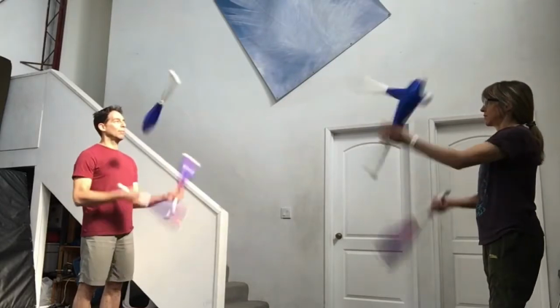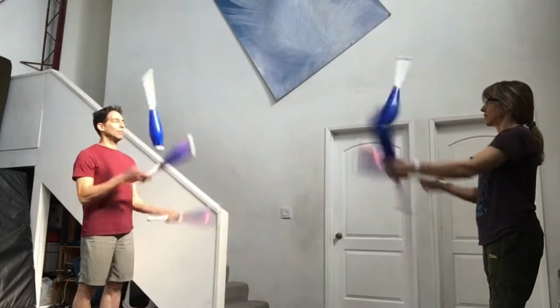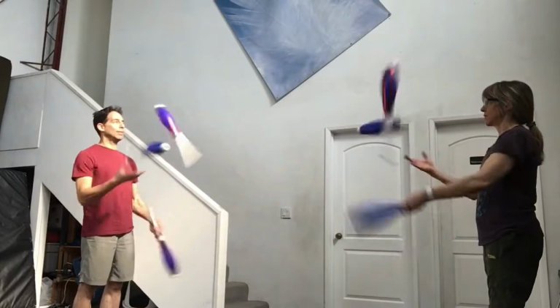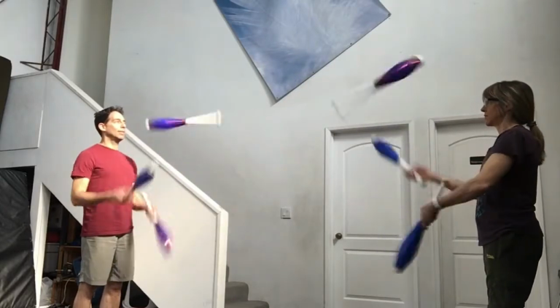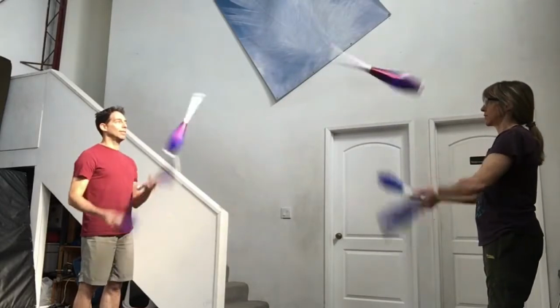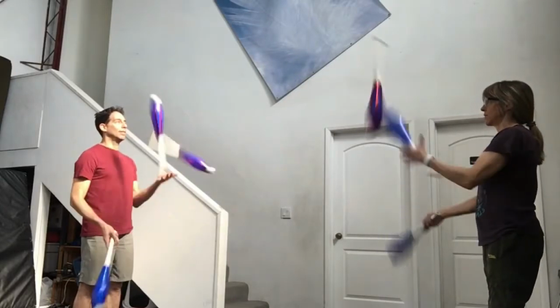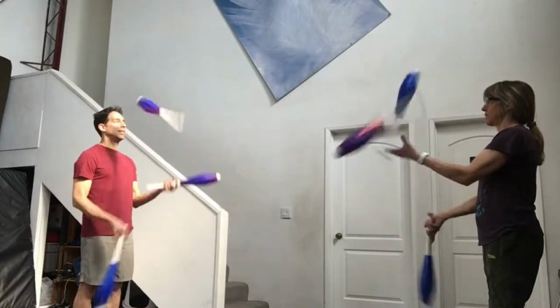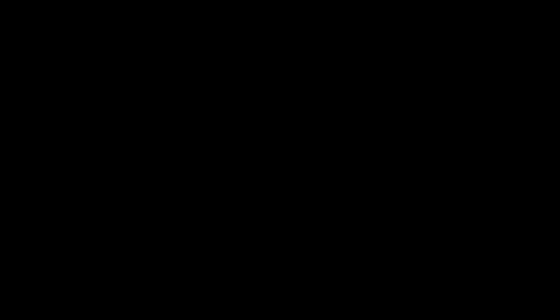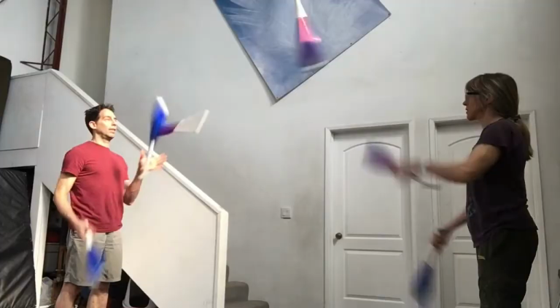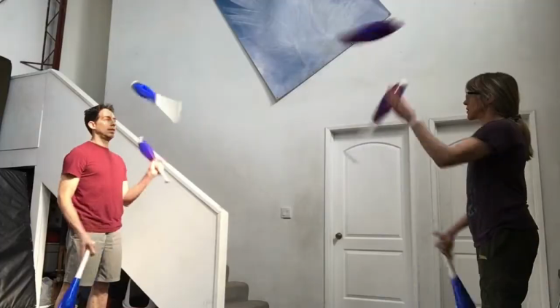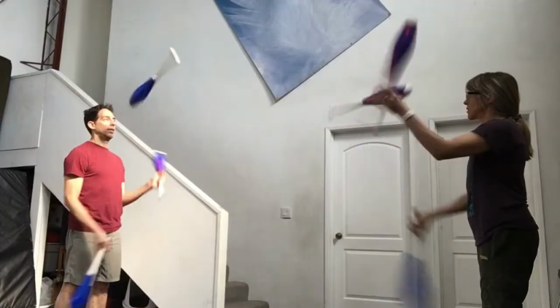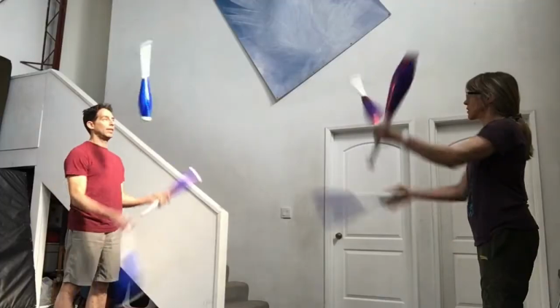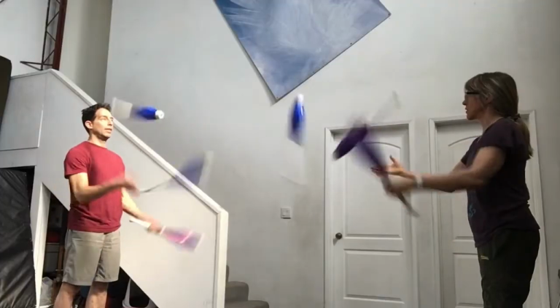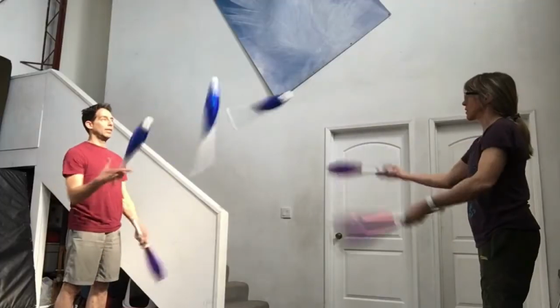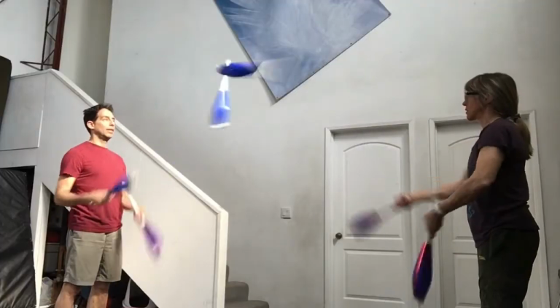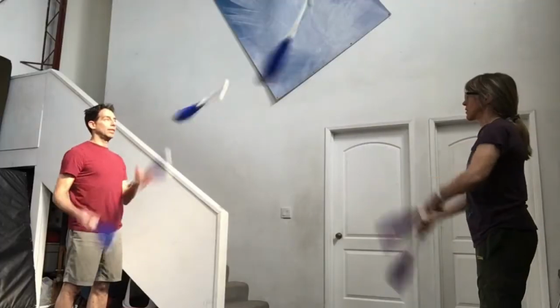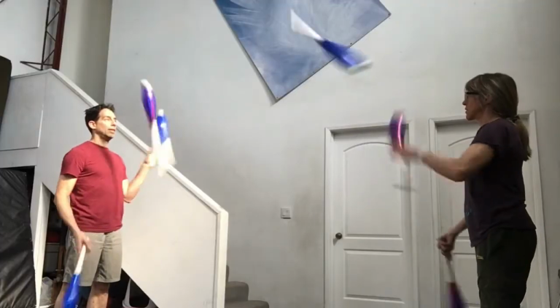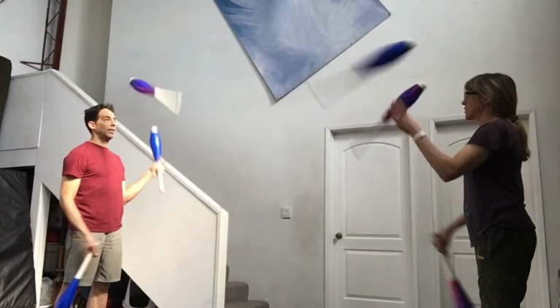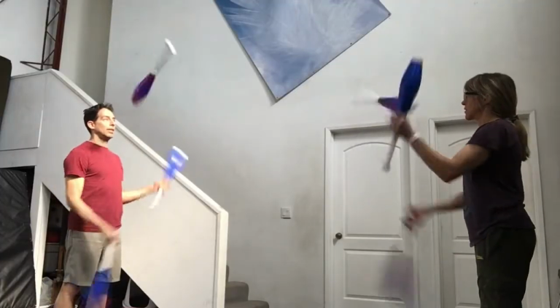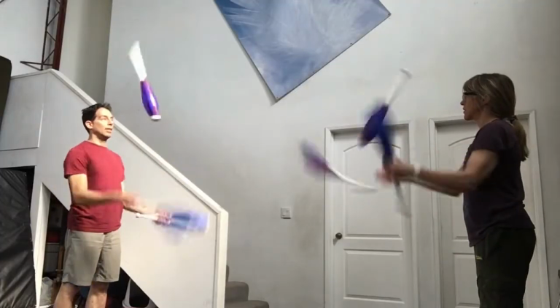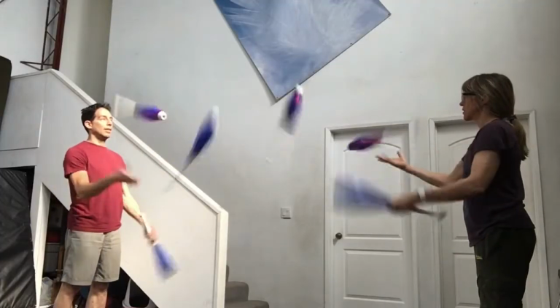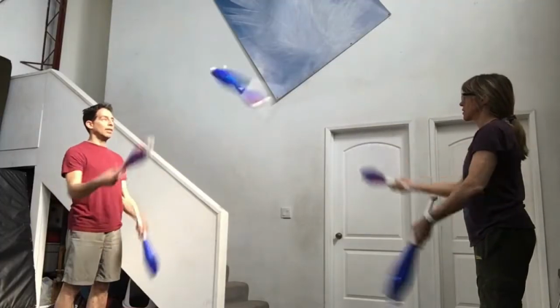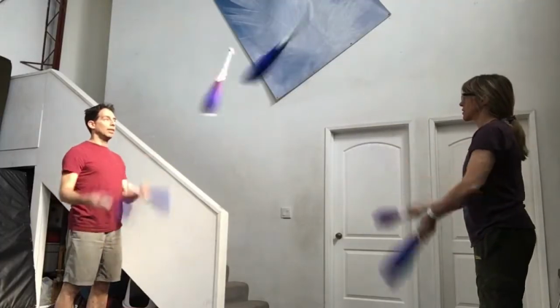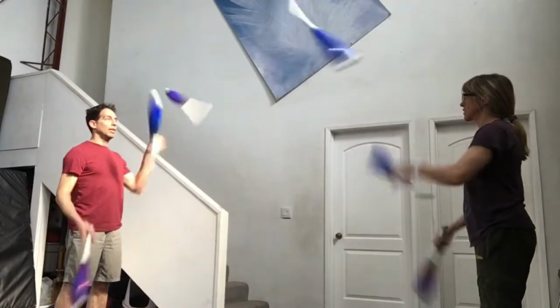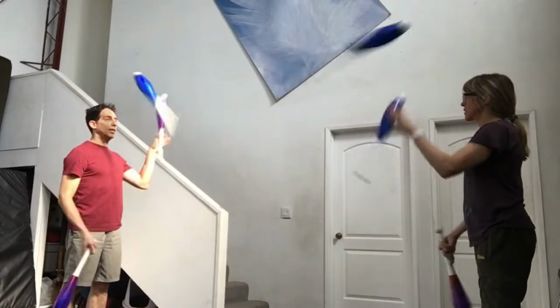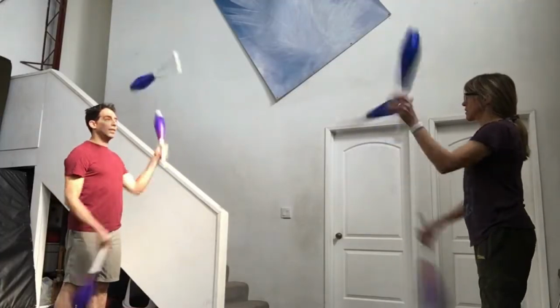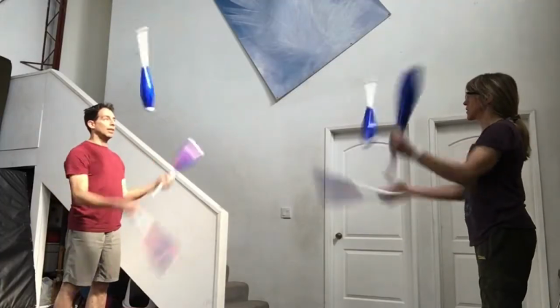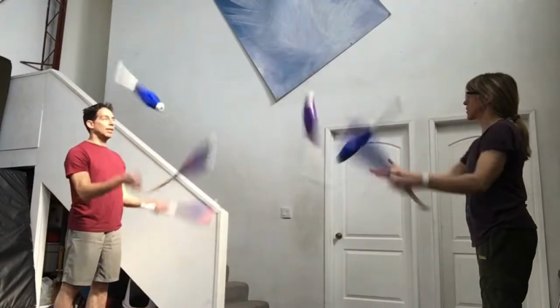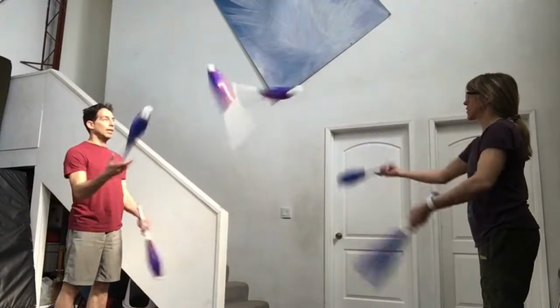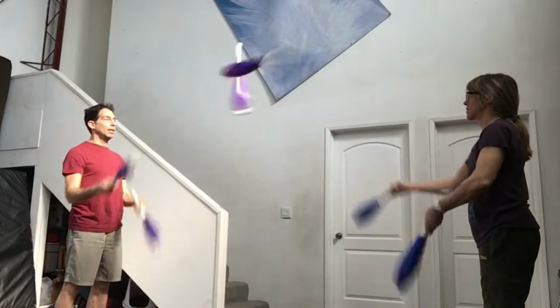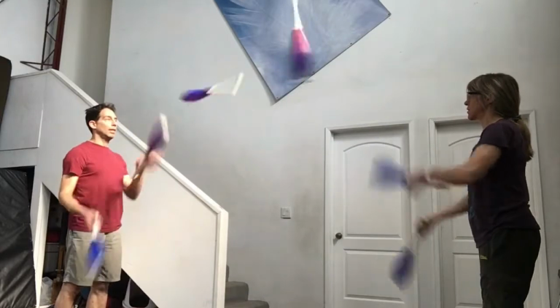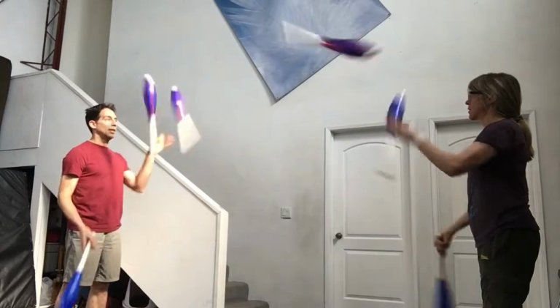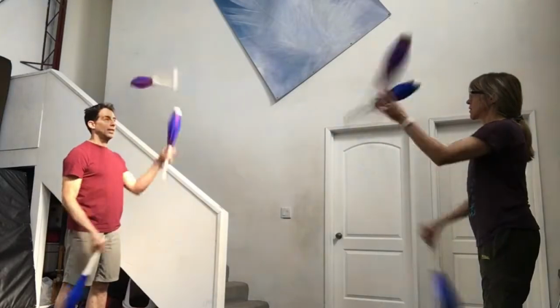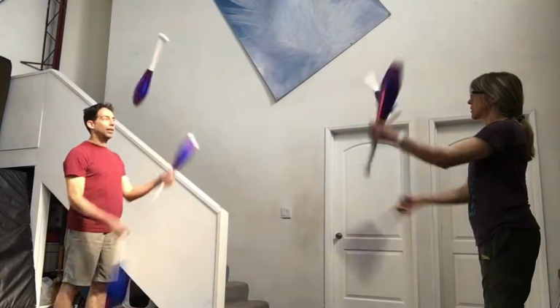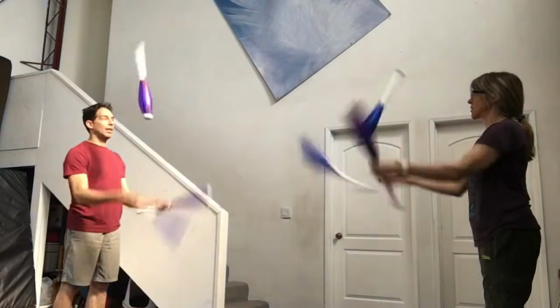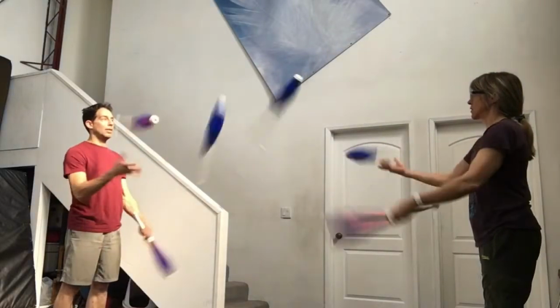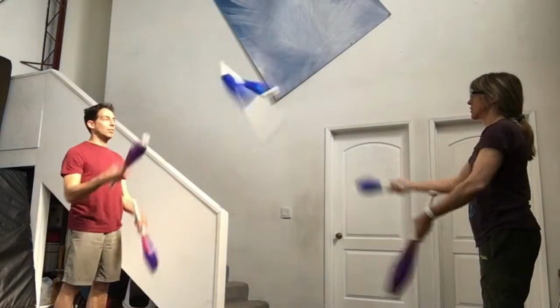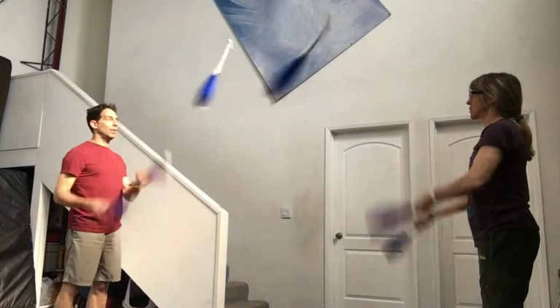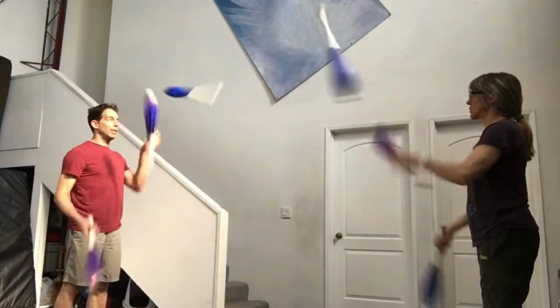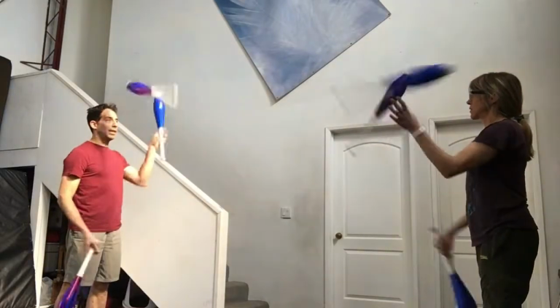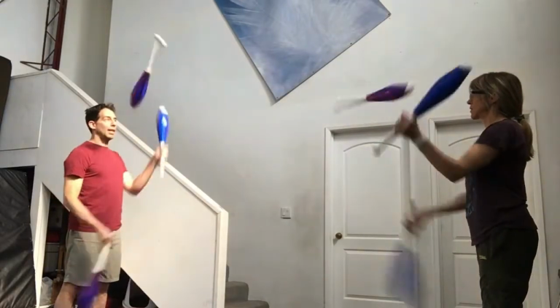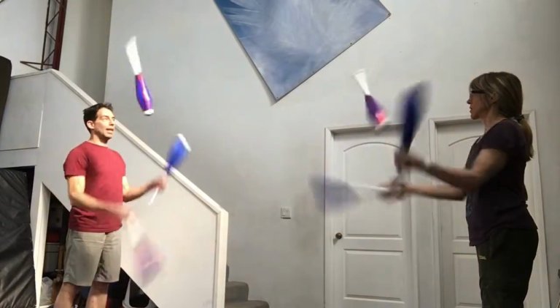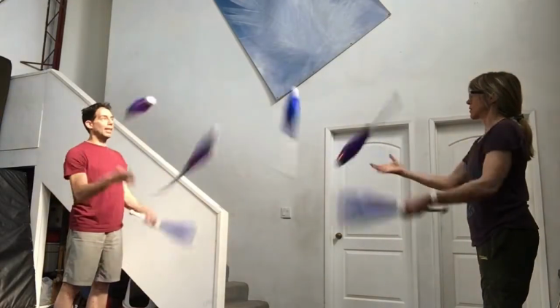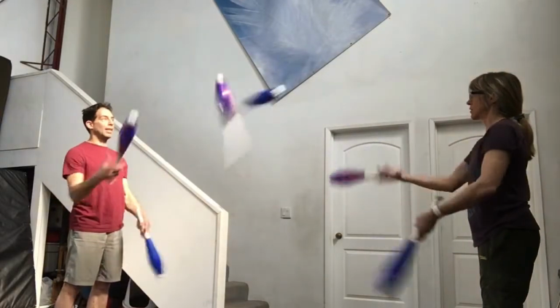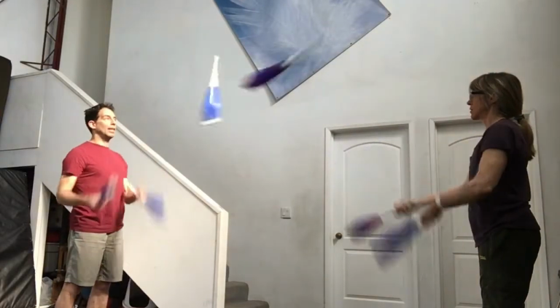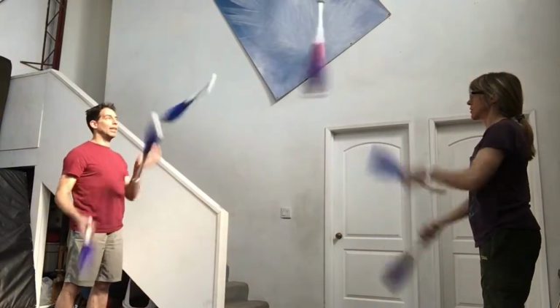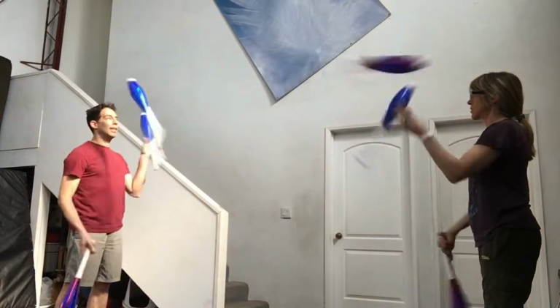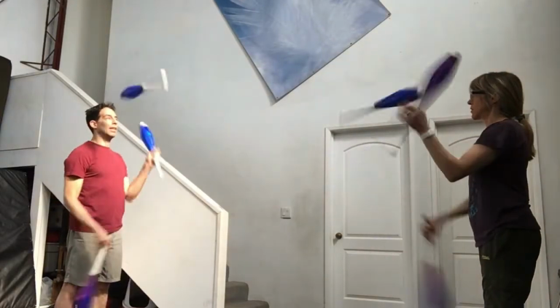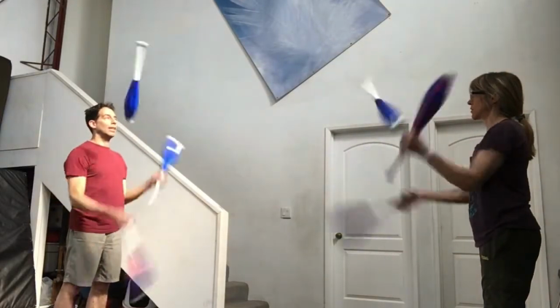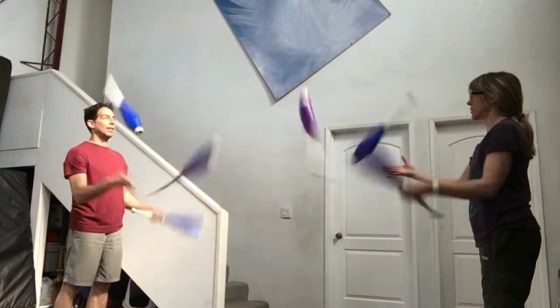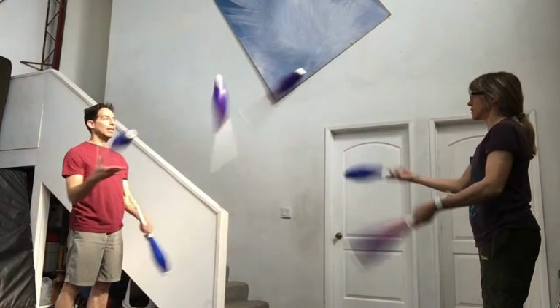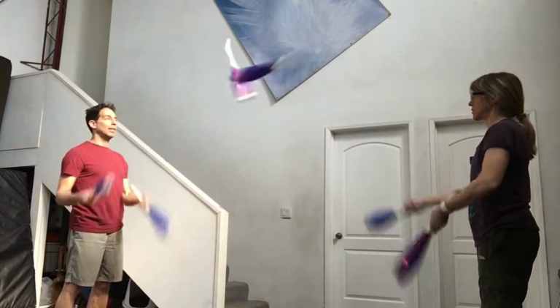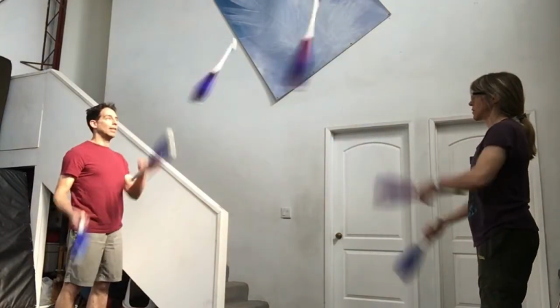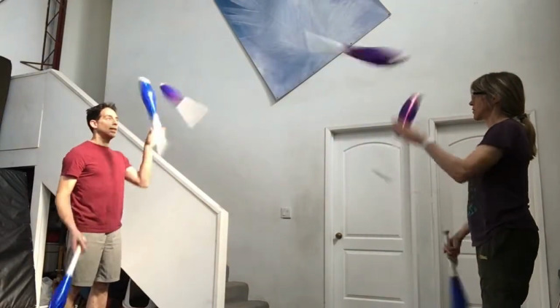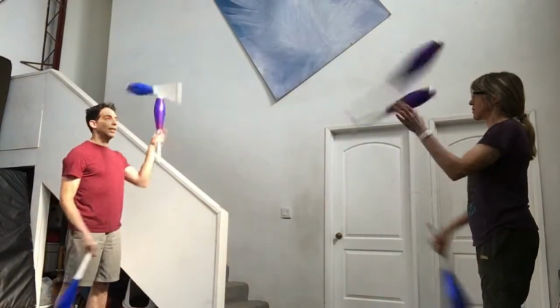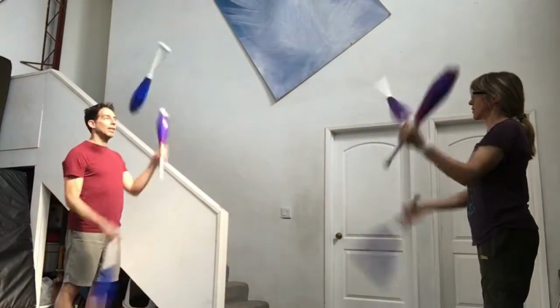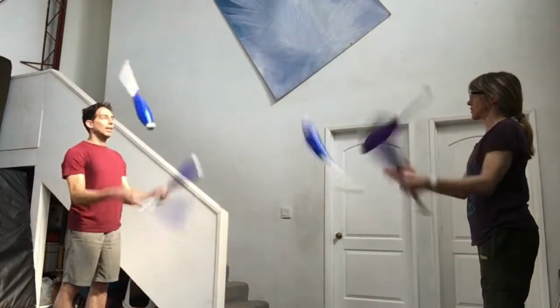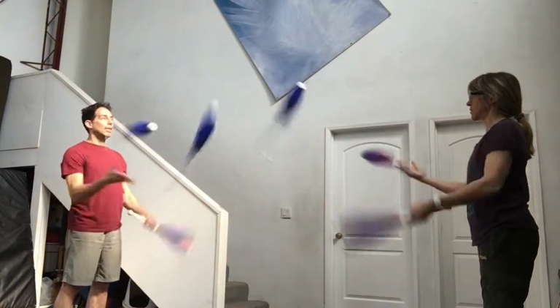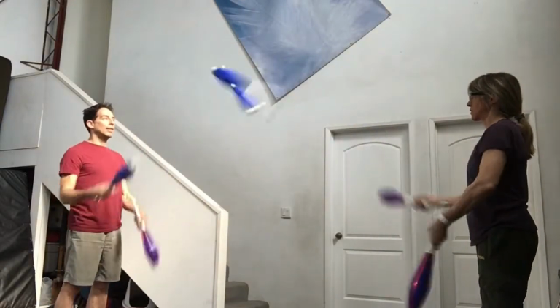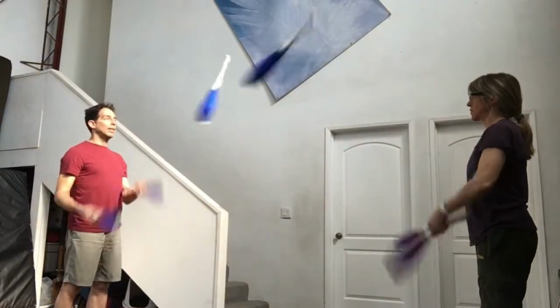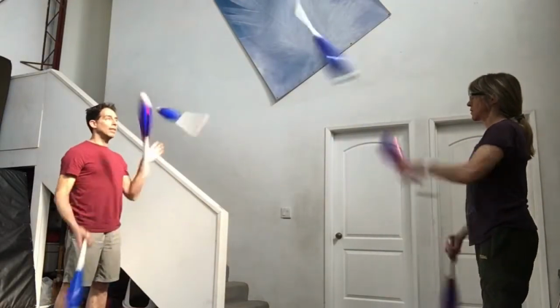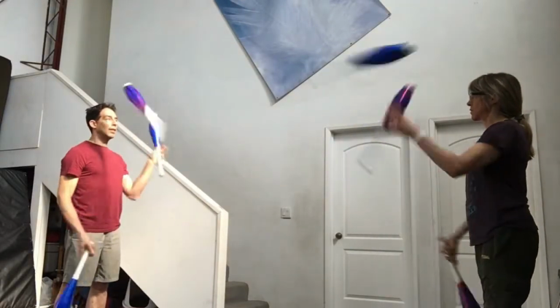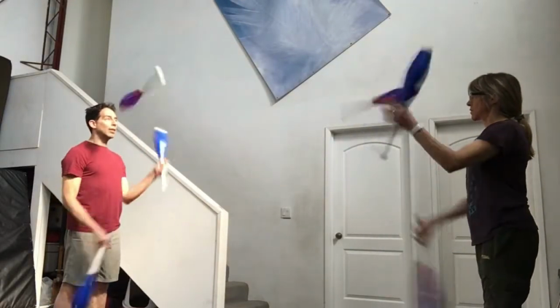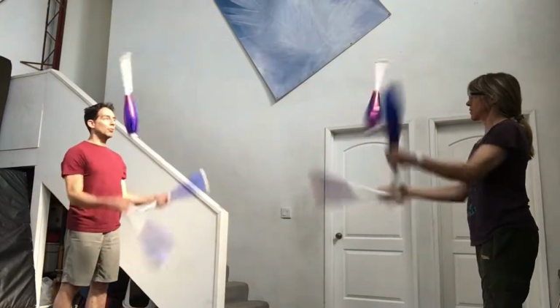If every second throw is a pass, this is called a two count: pass, self, pass, self, pass, self.